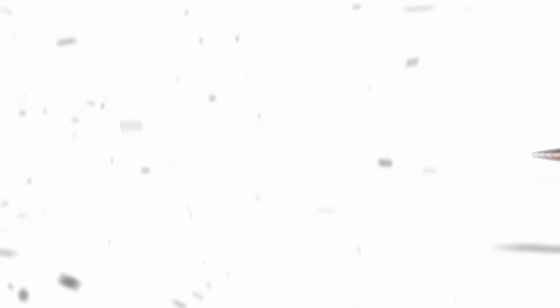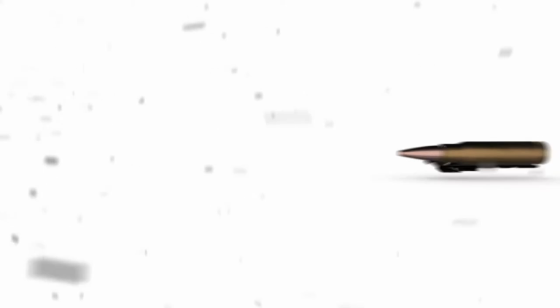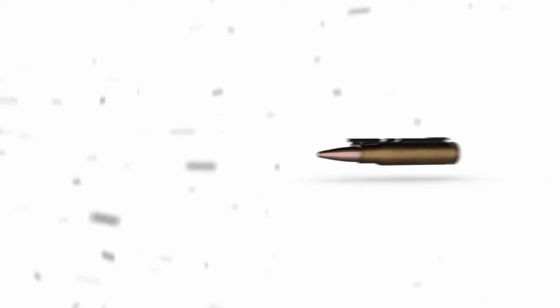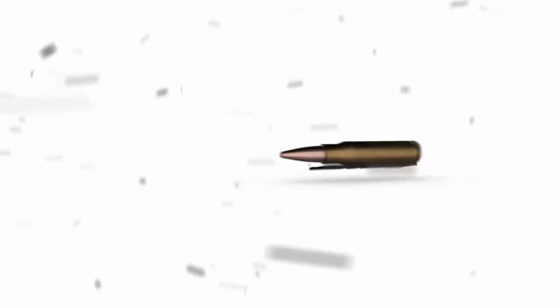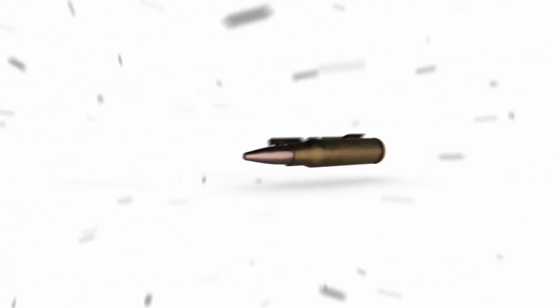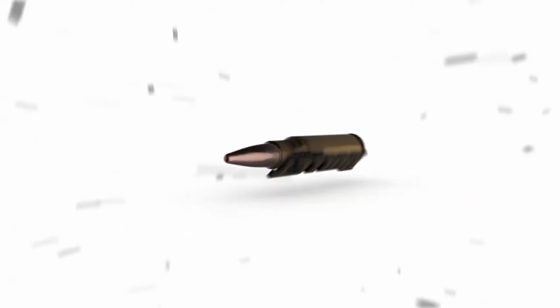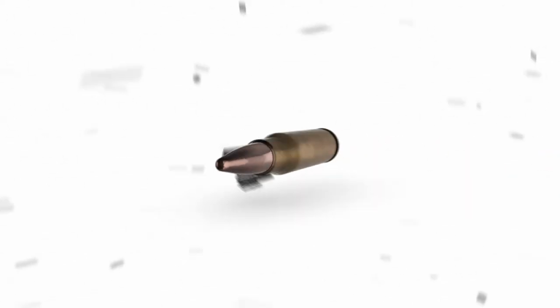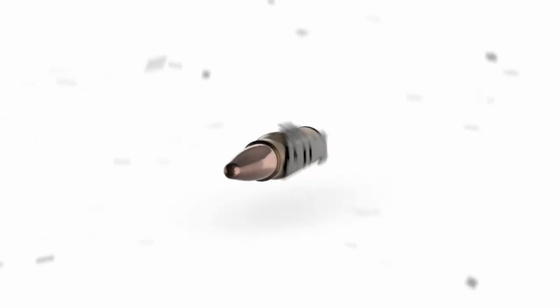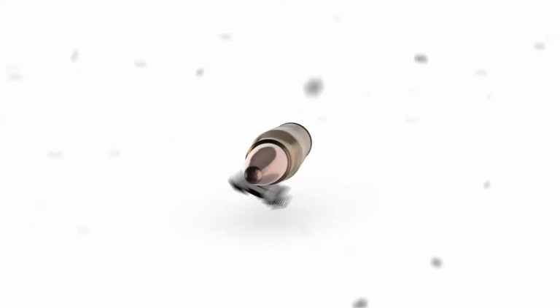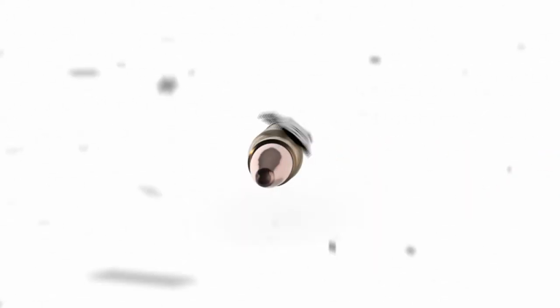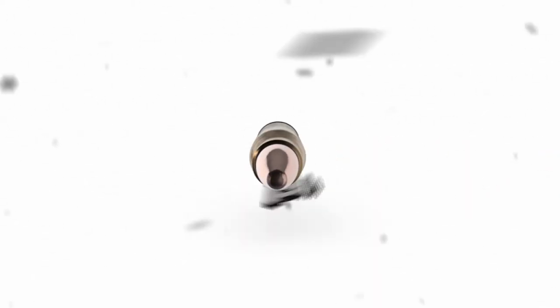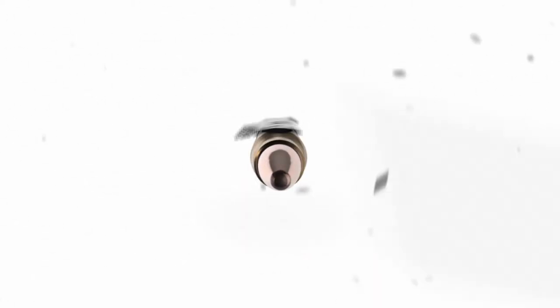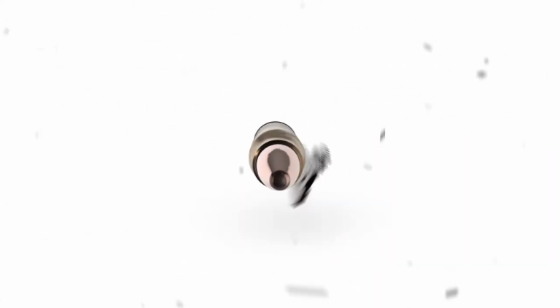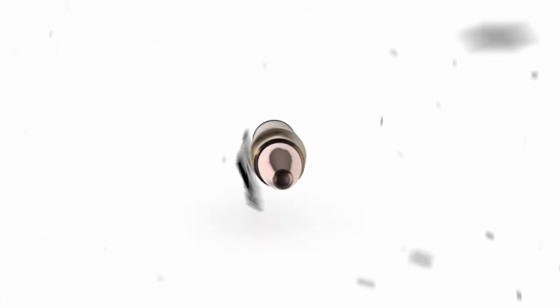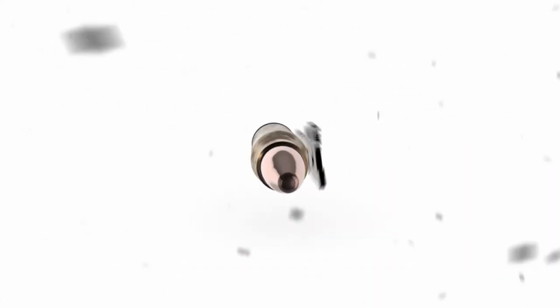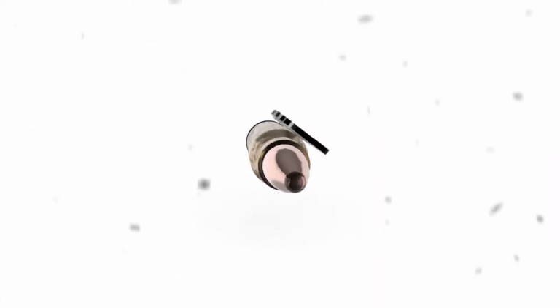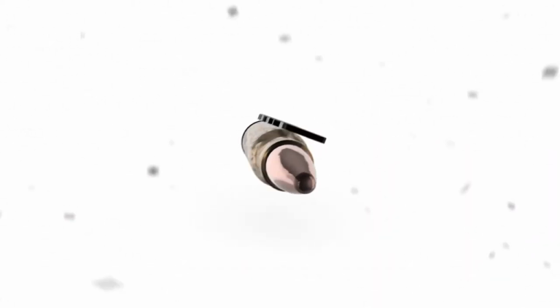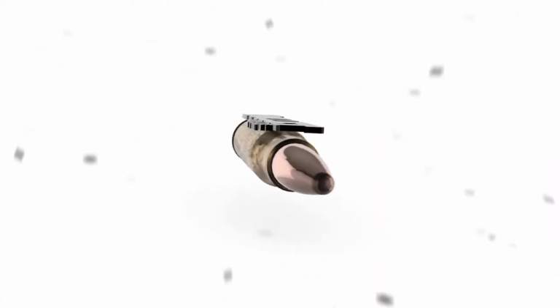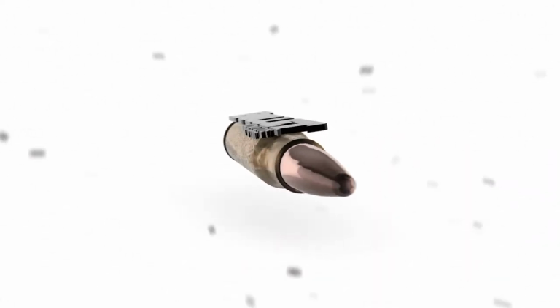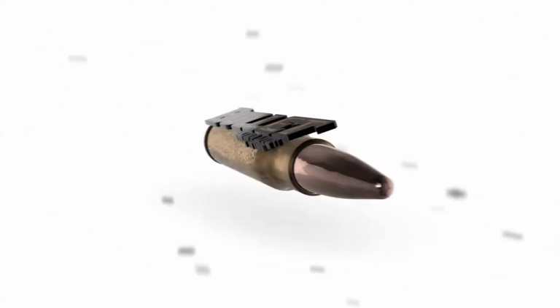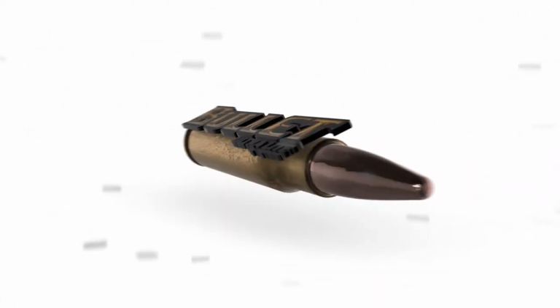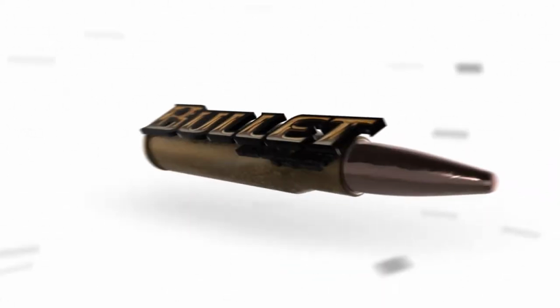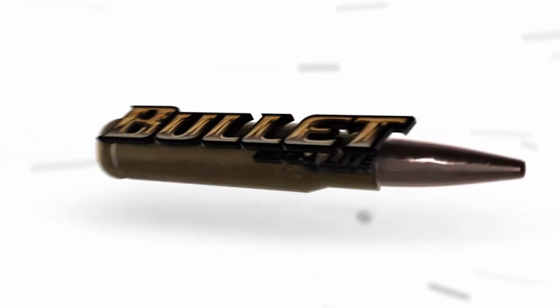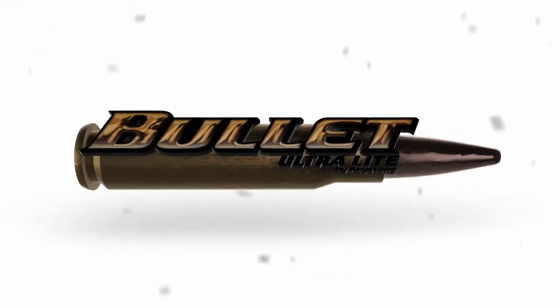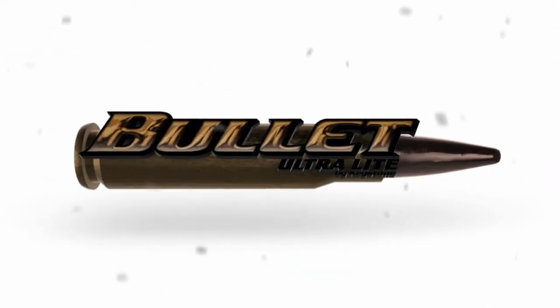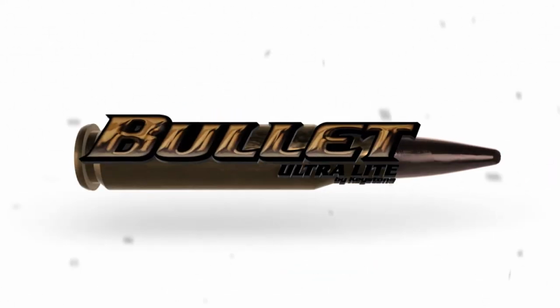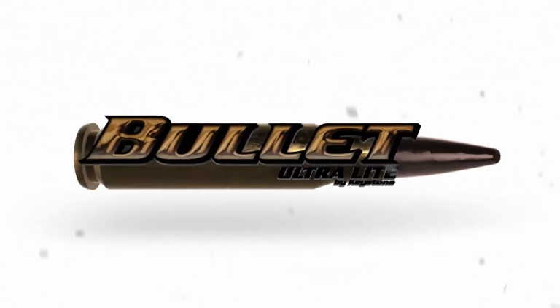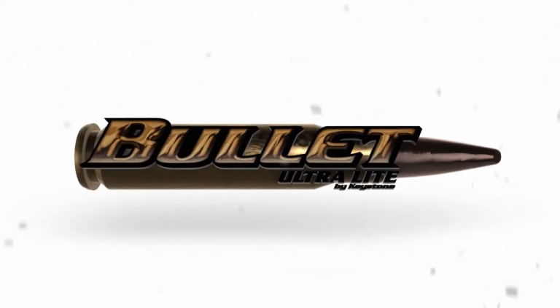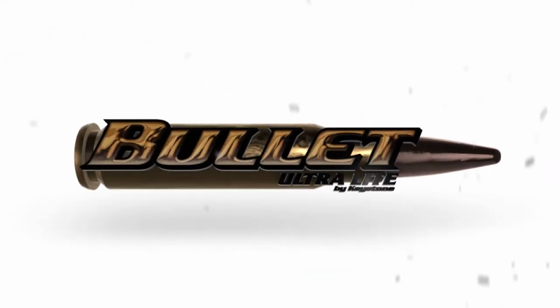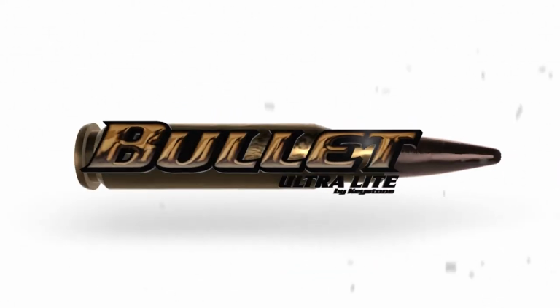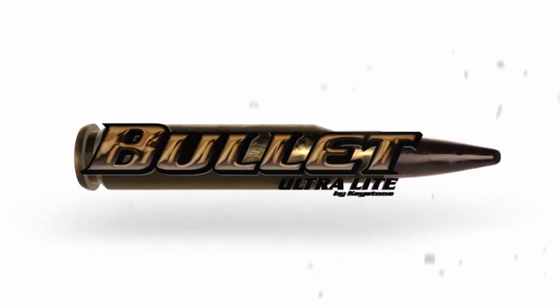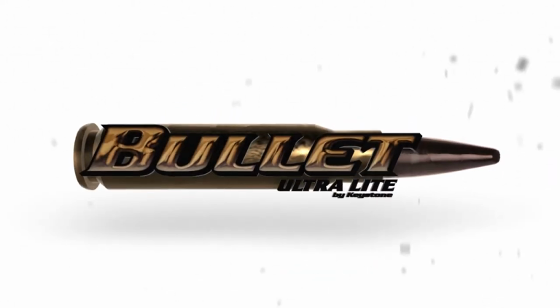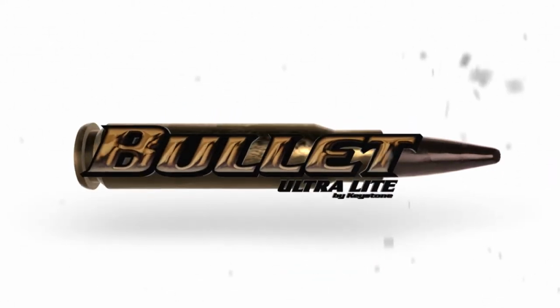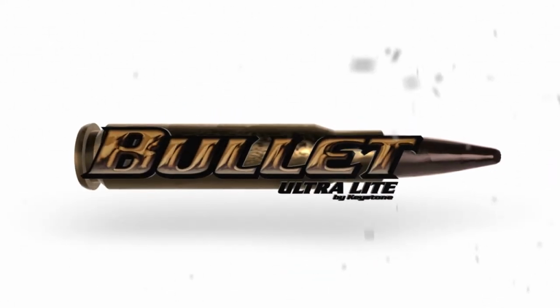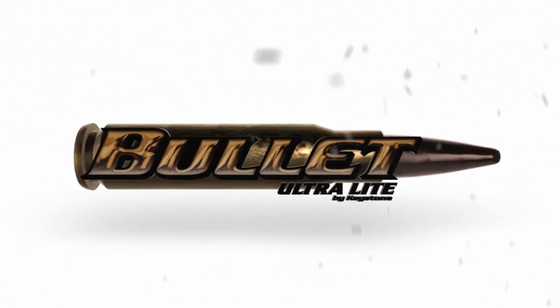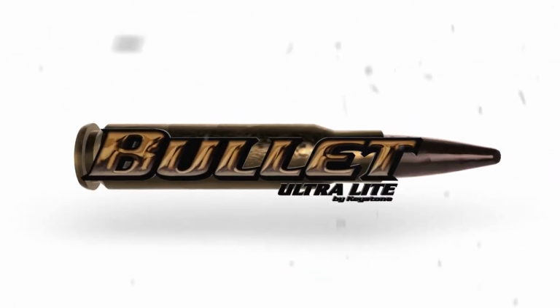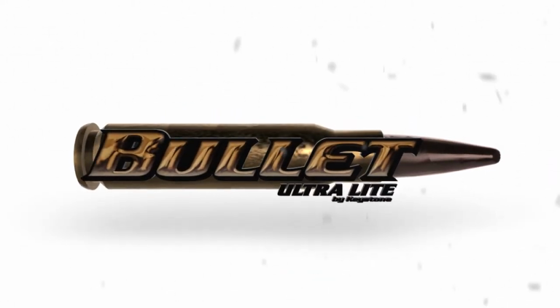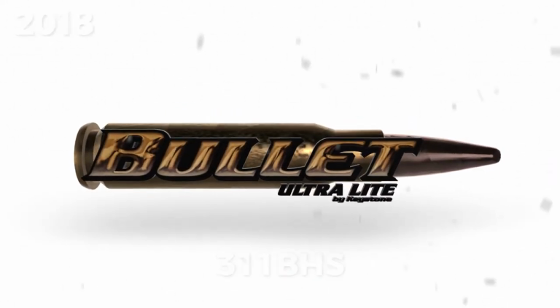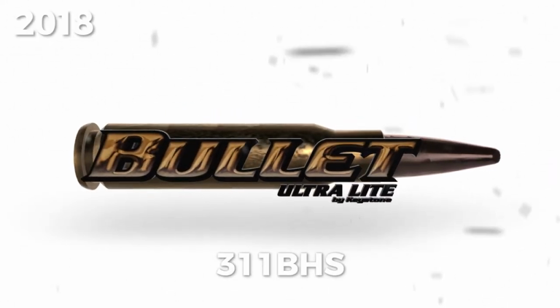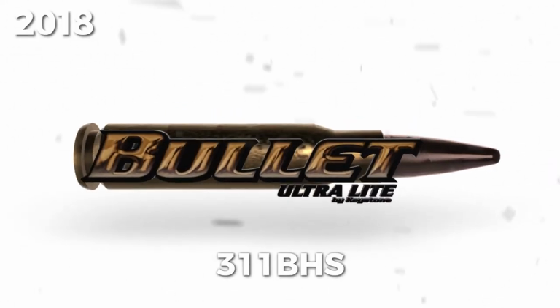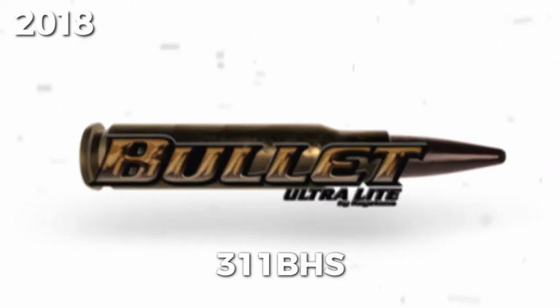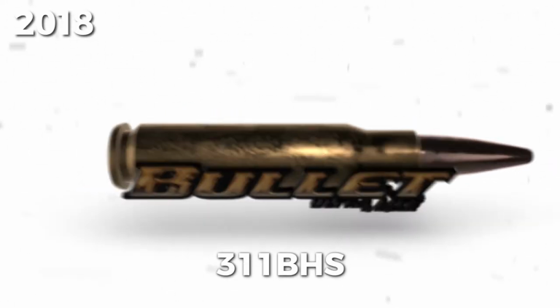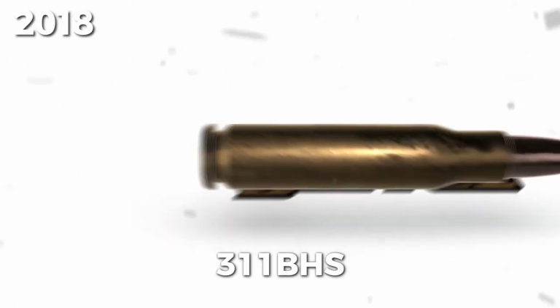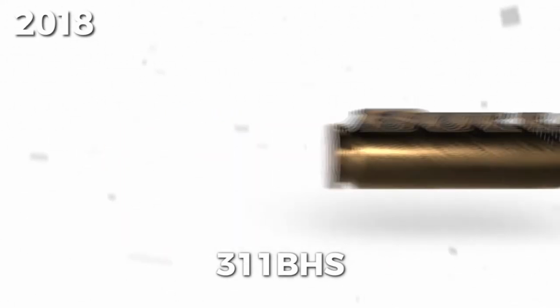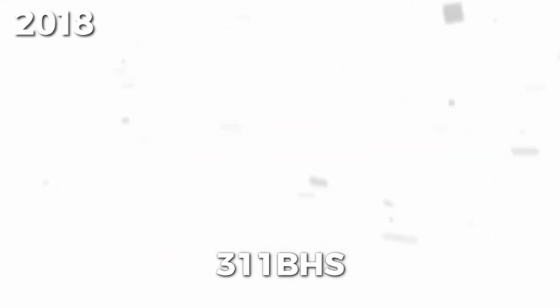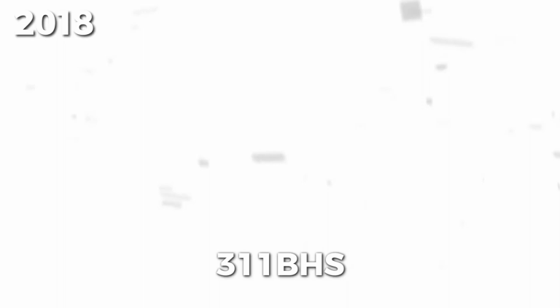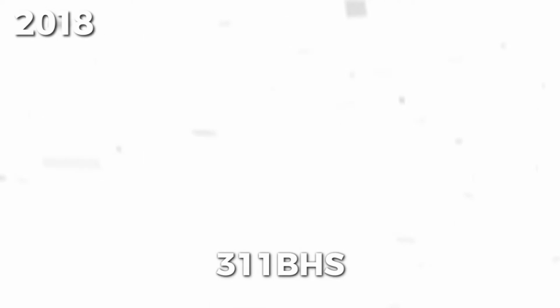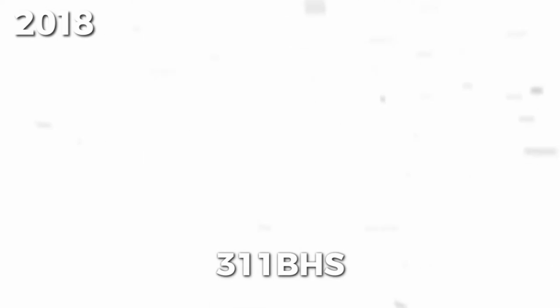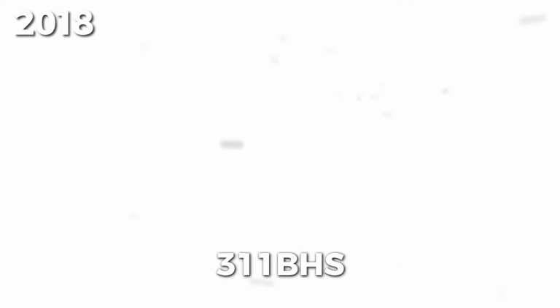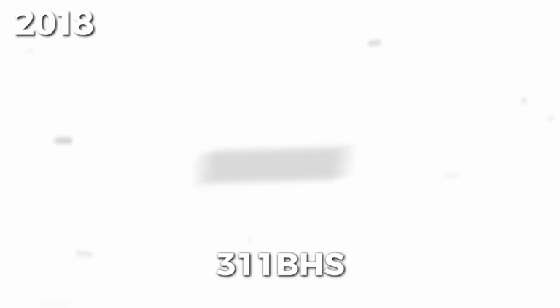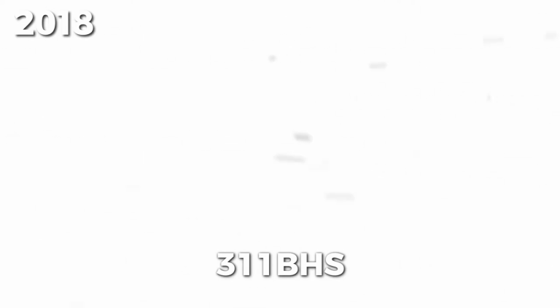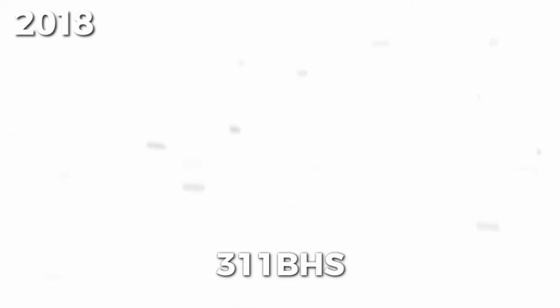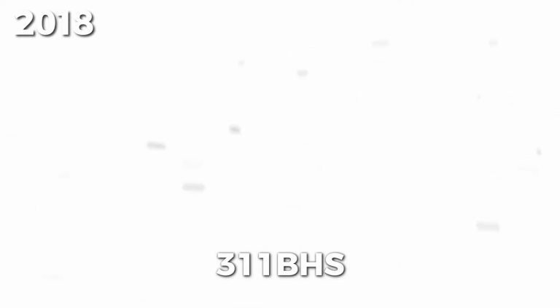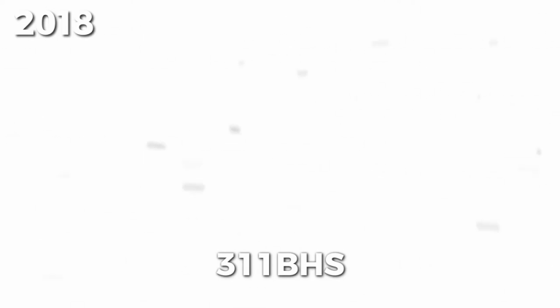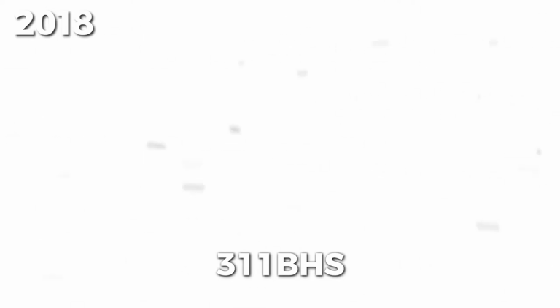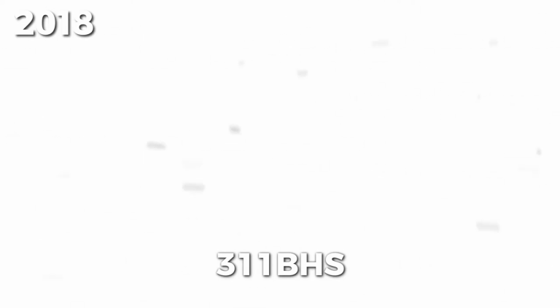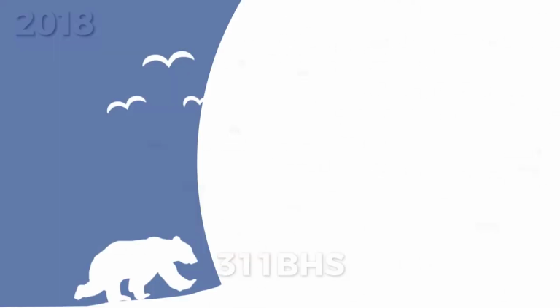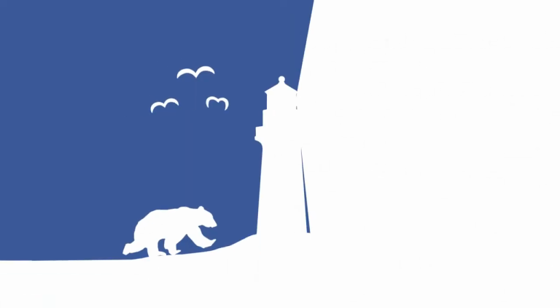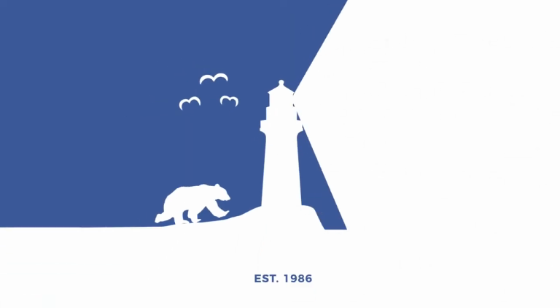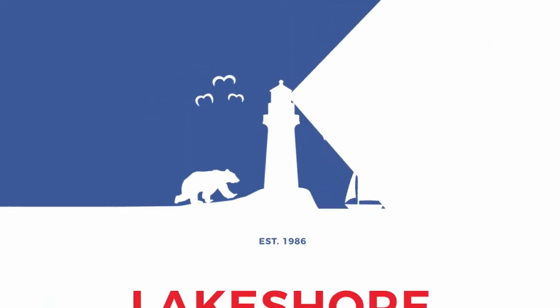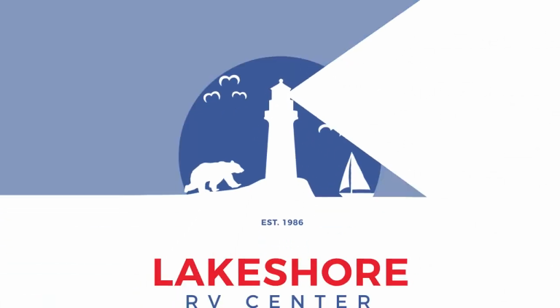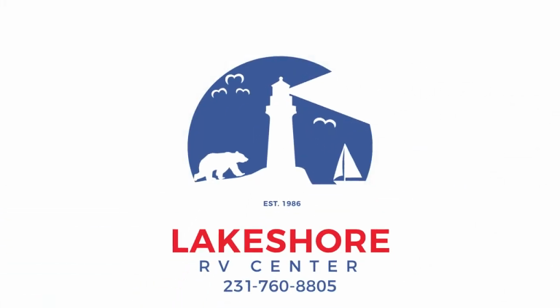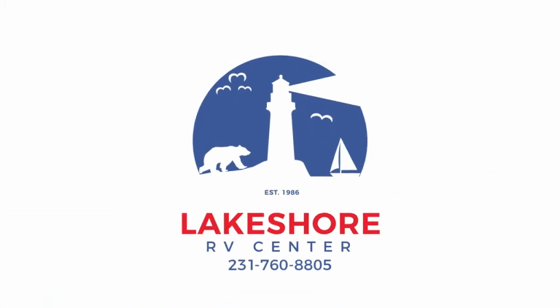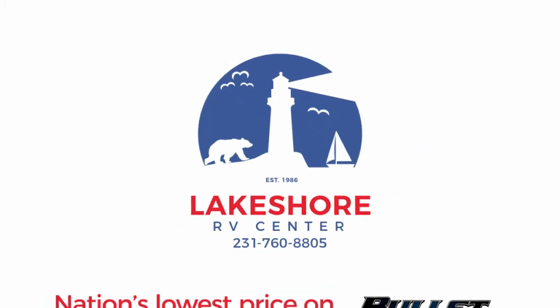Take the camping trip you've always dreamed of with this marvelous 2018 Bullitt 311 BHS from Lakeshore RV in Muskegon, Michigan.